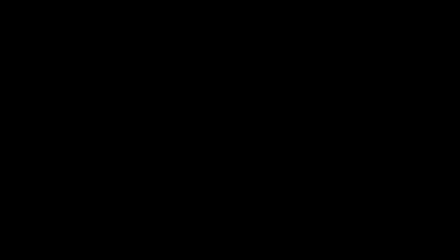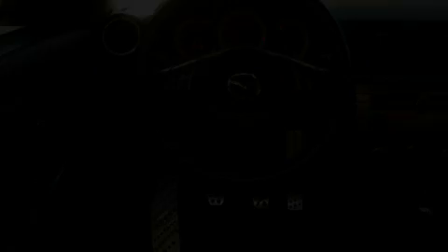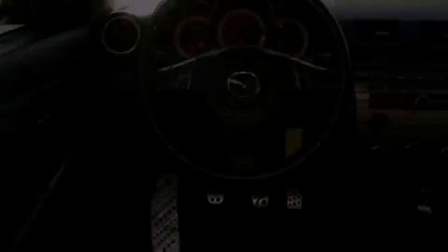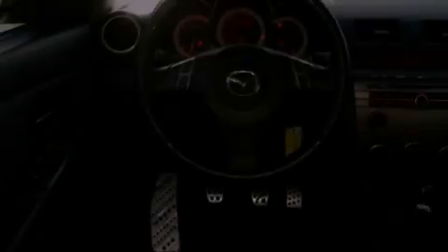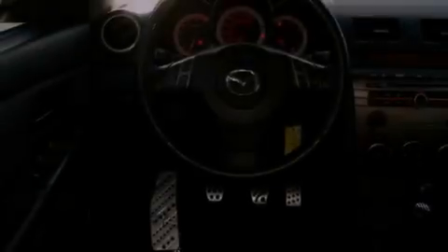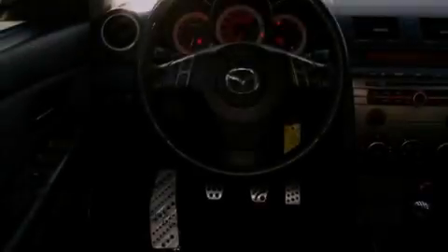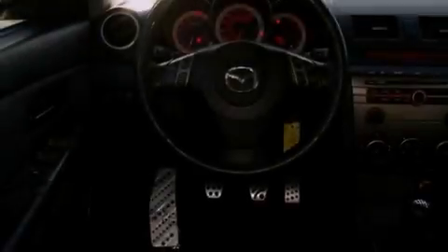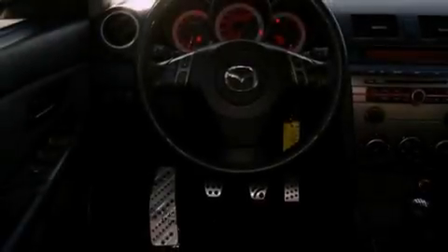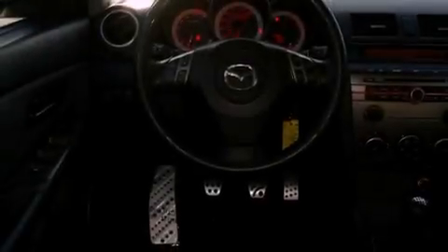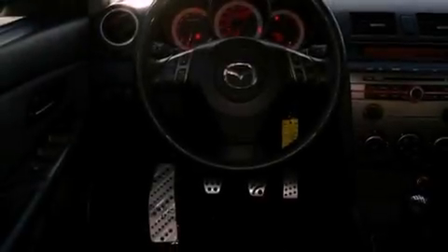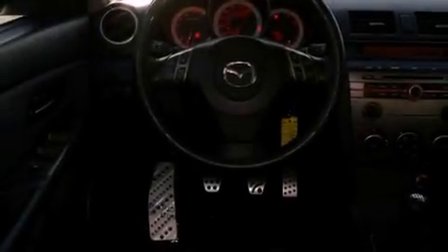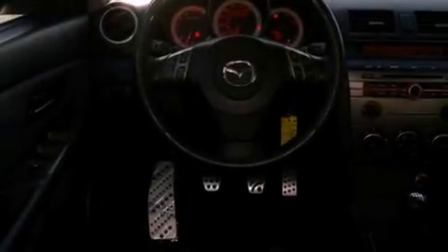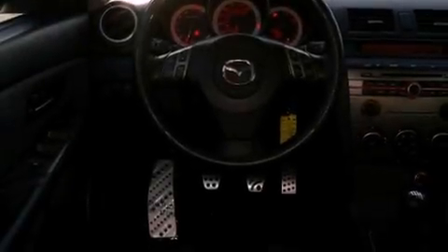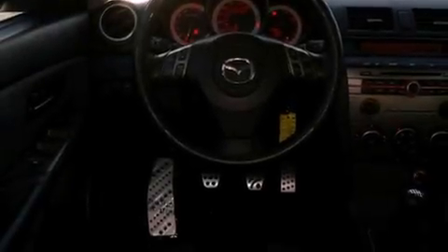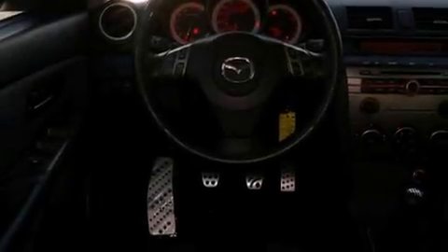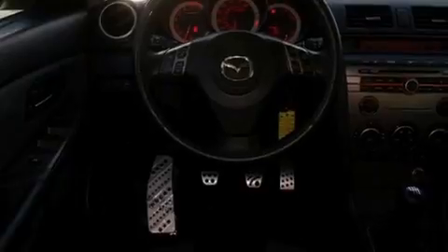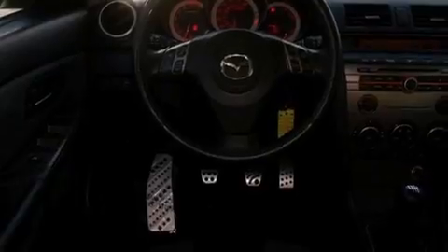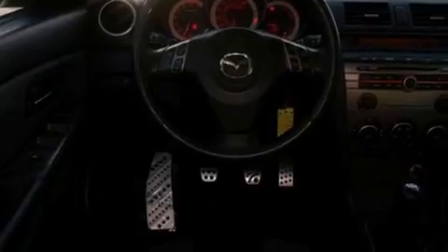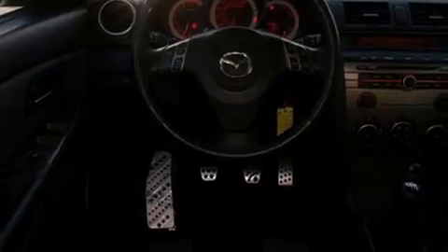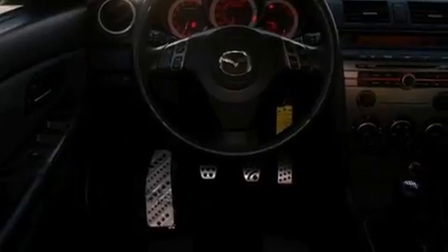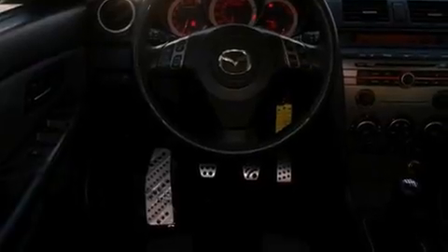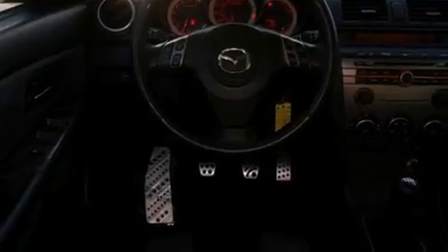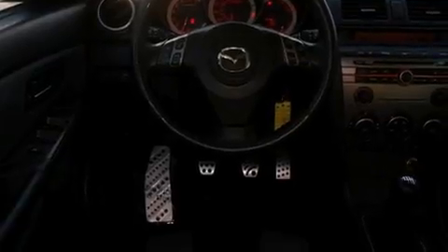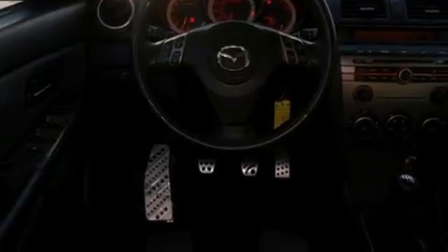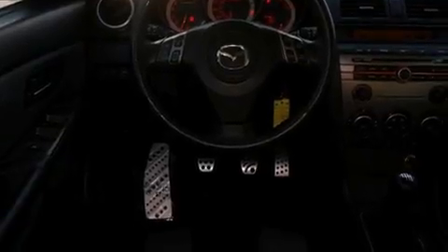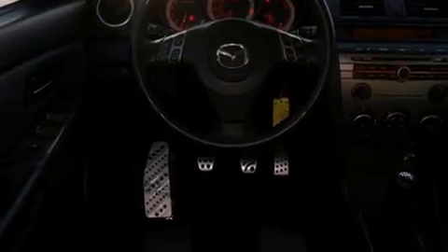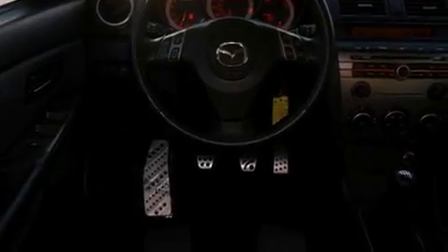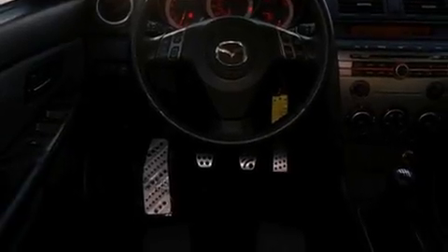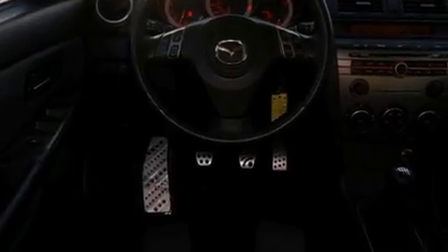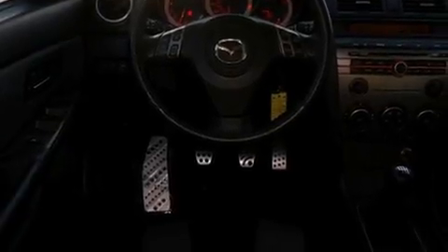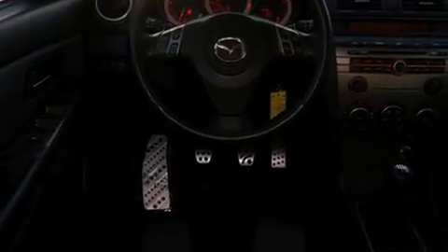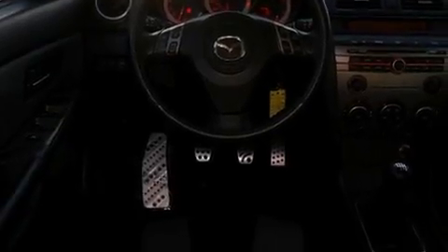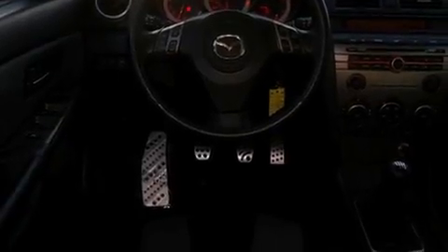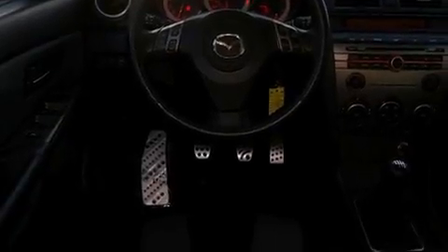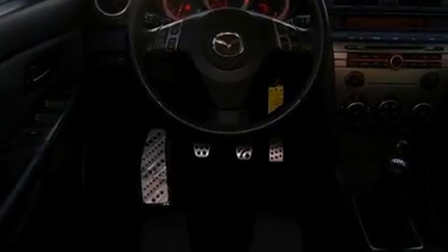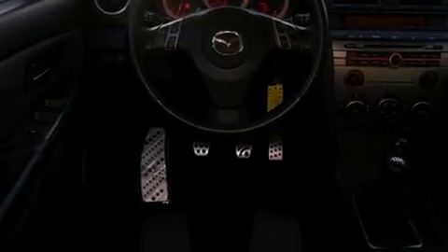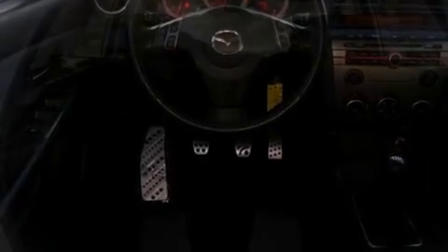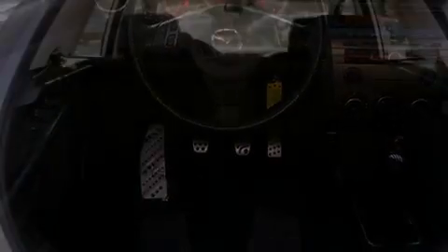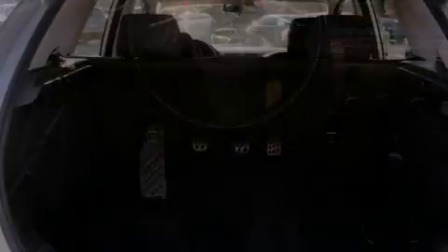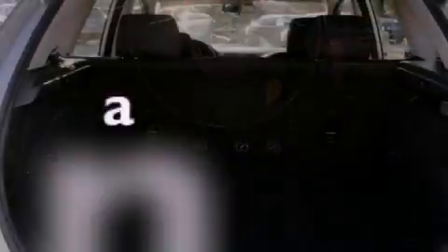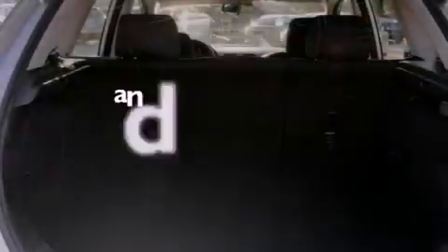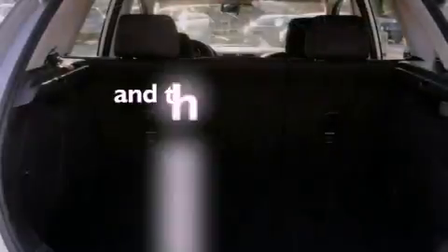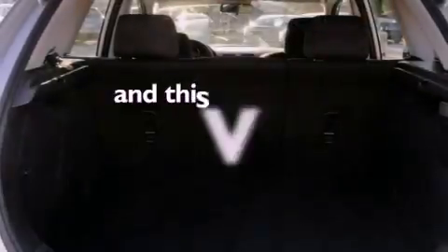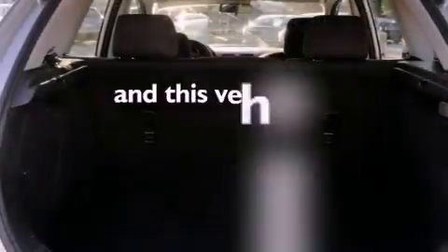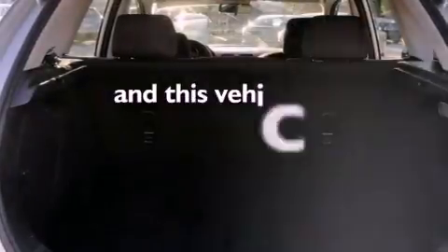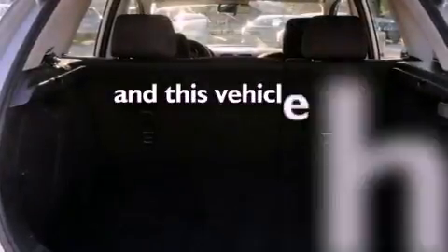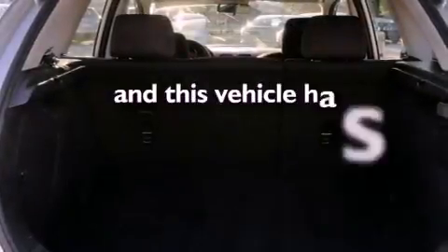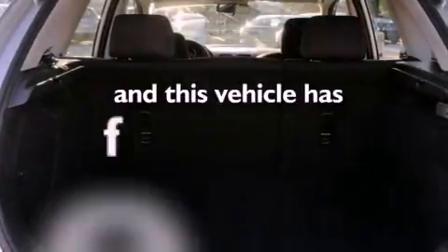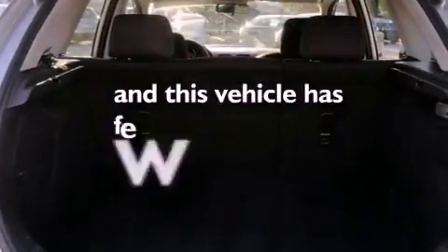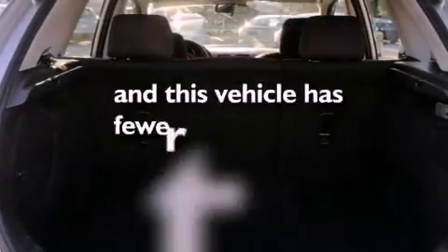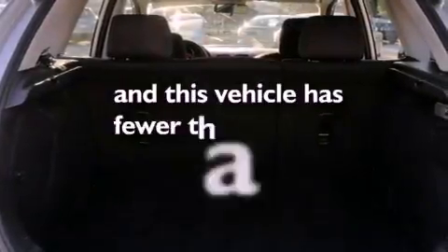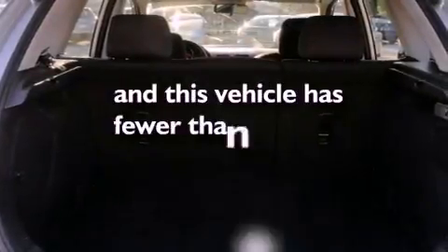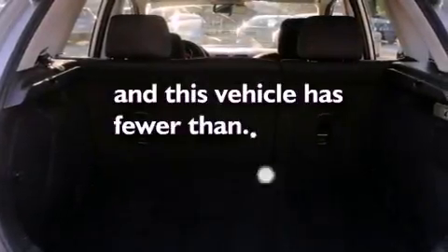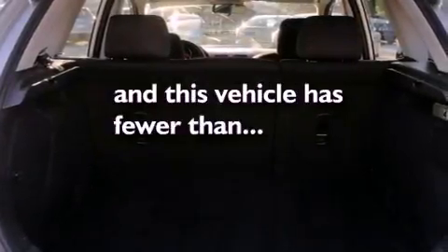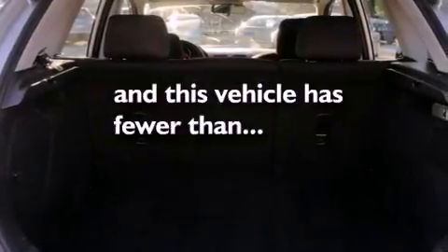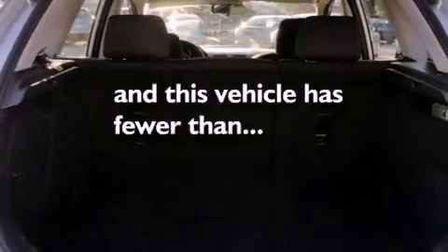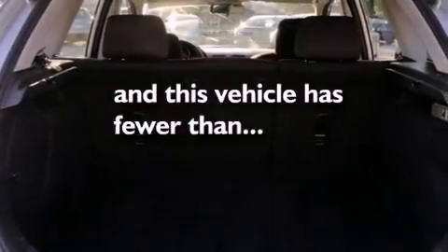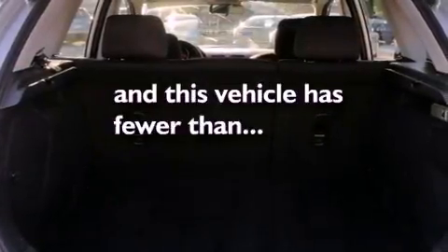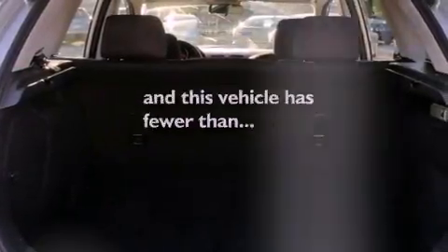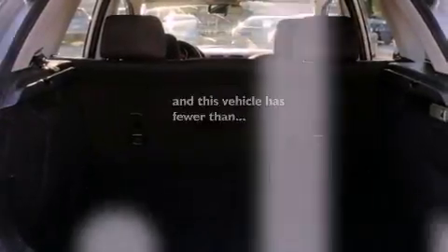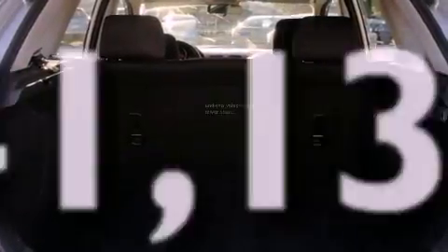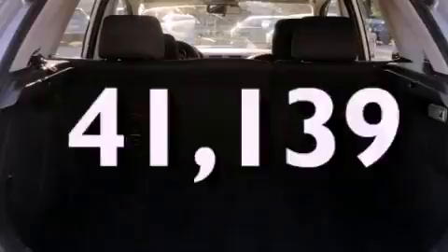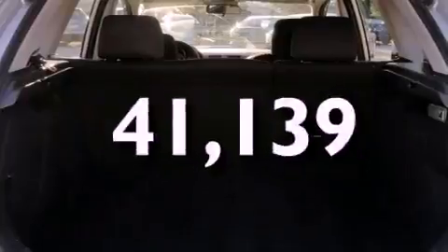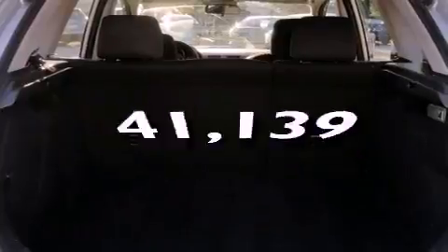Halogen headlights, disc brakes with an anti-lock braking system, and this vehicle has fewer than 42,000 miles on the odometer.